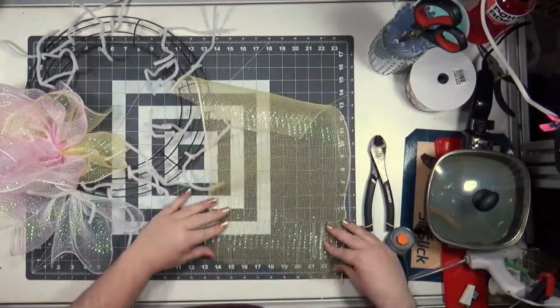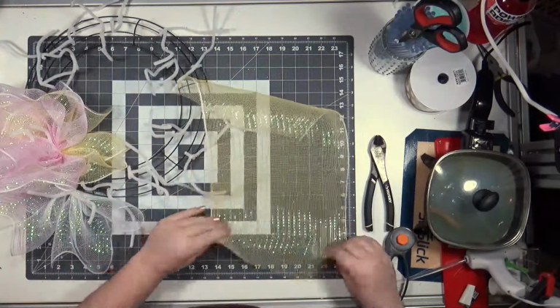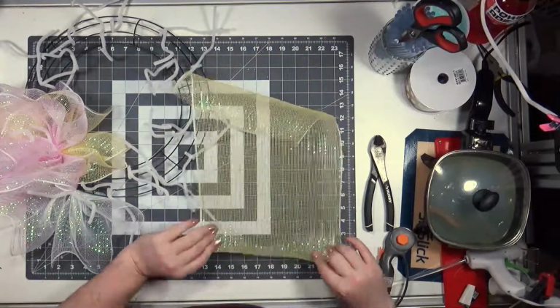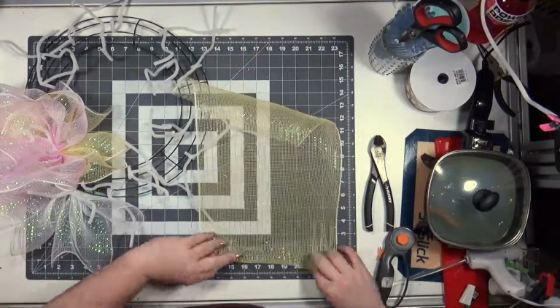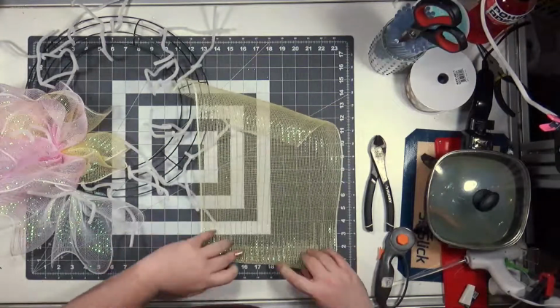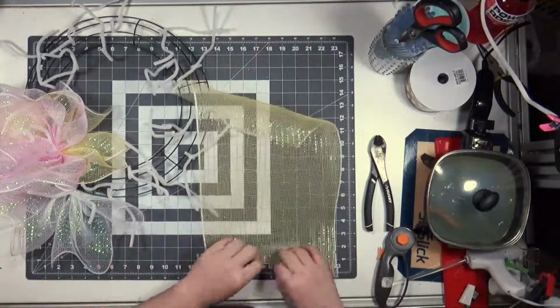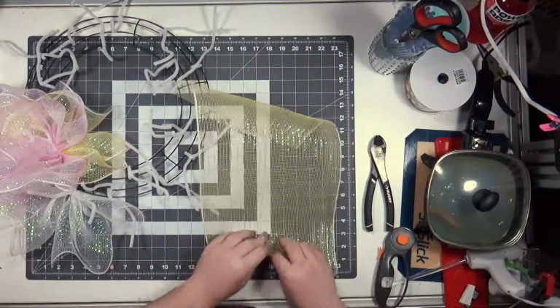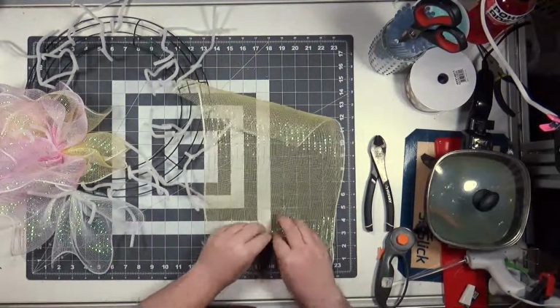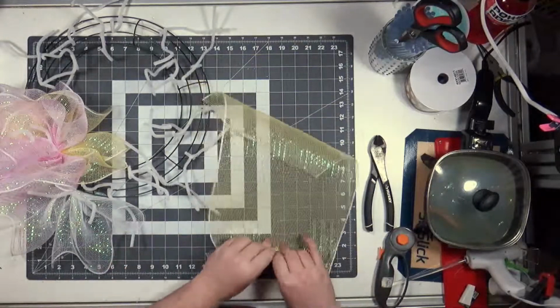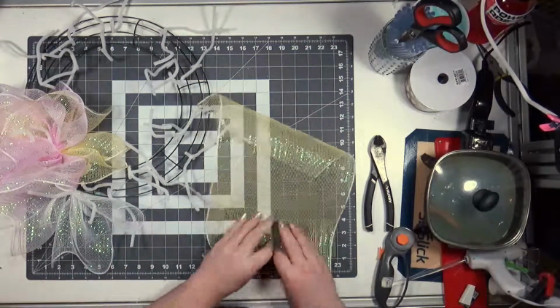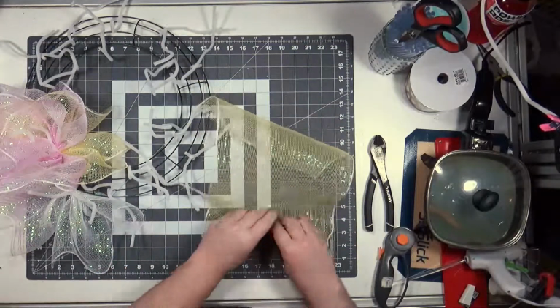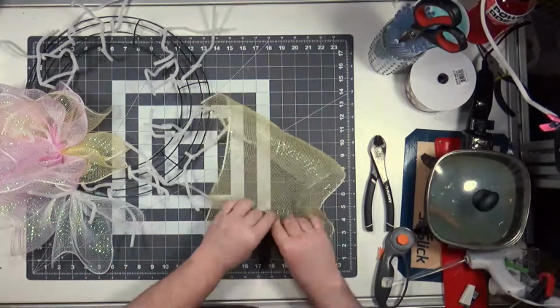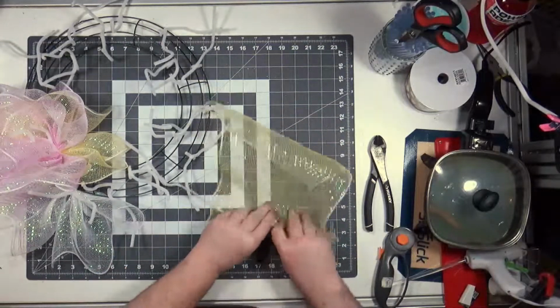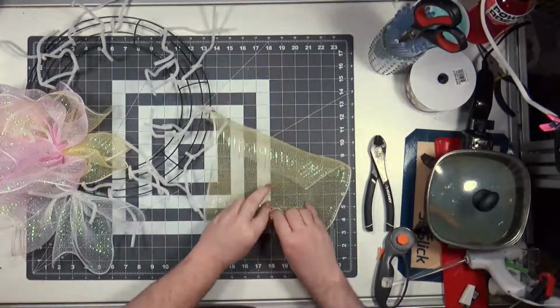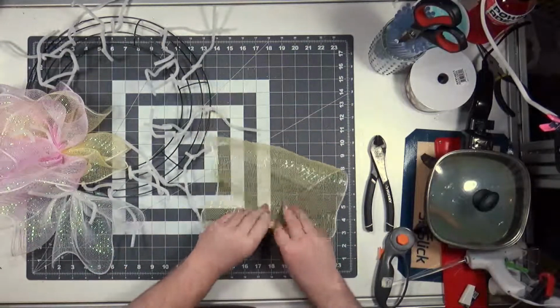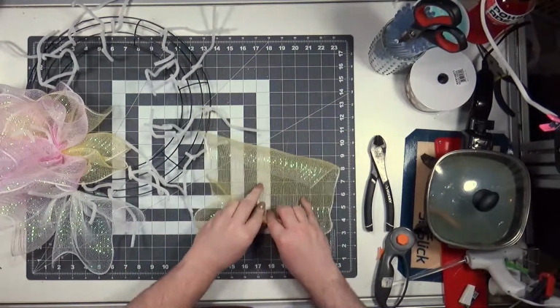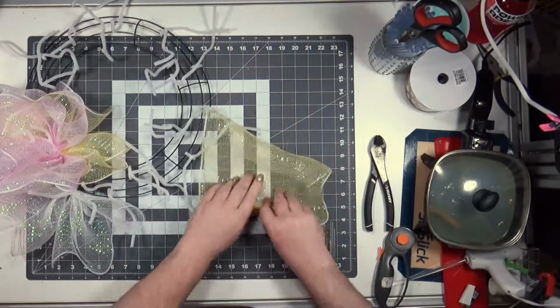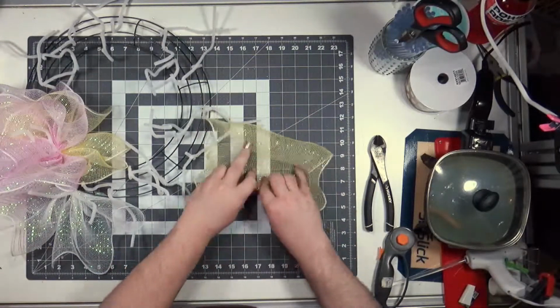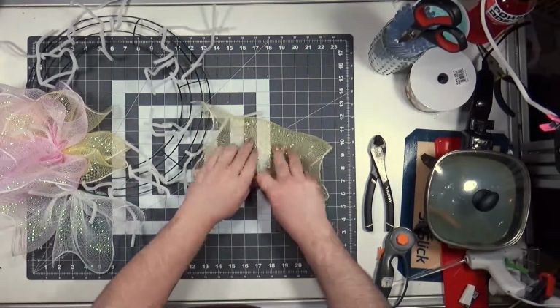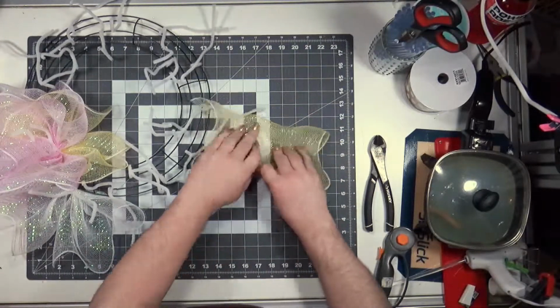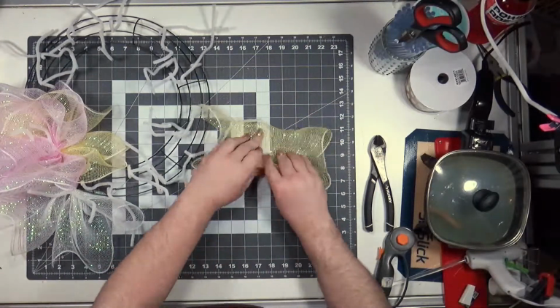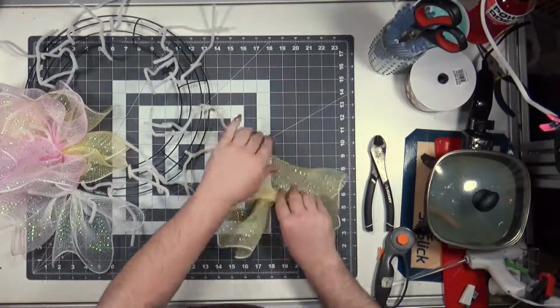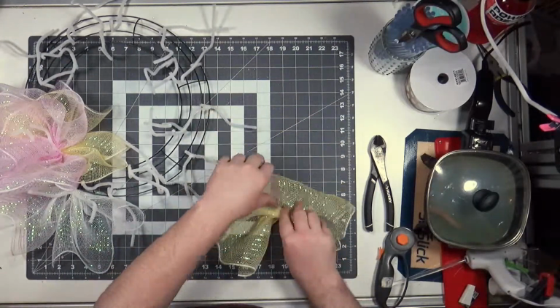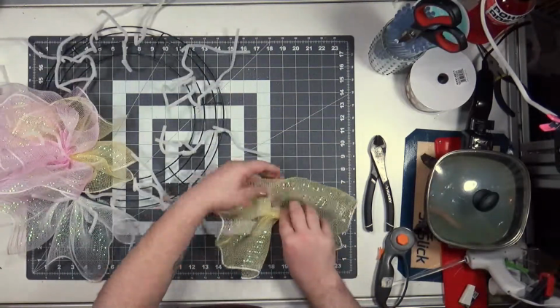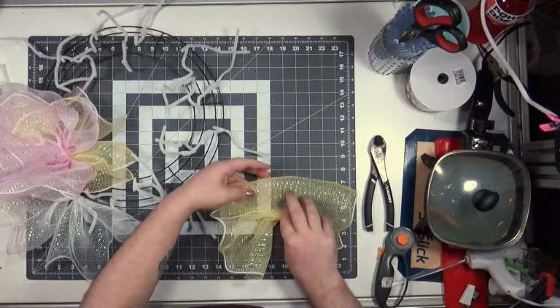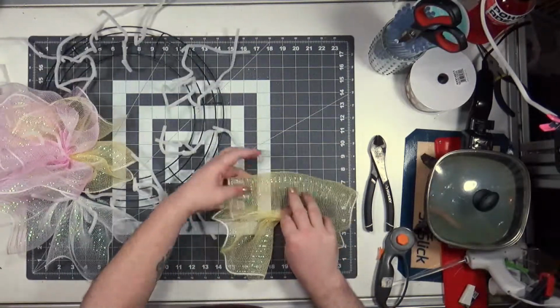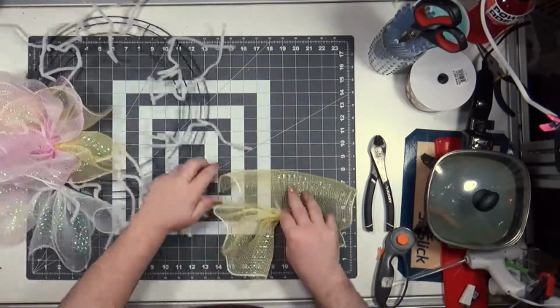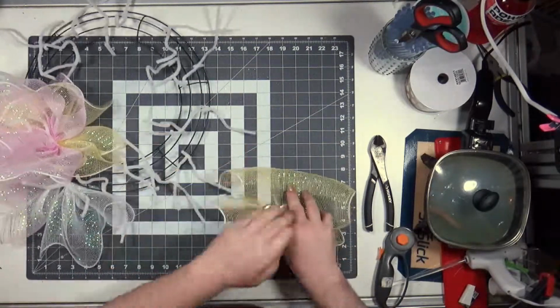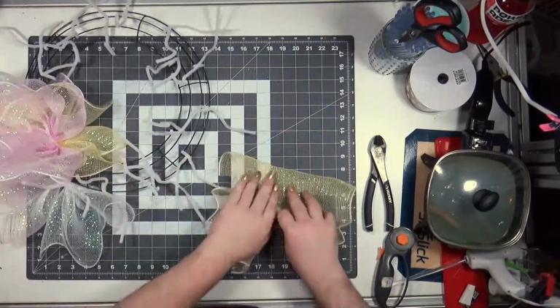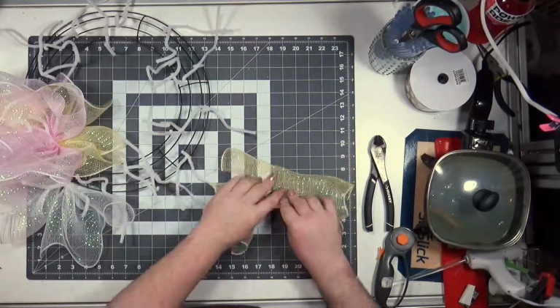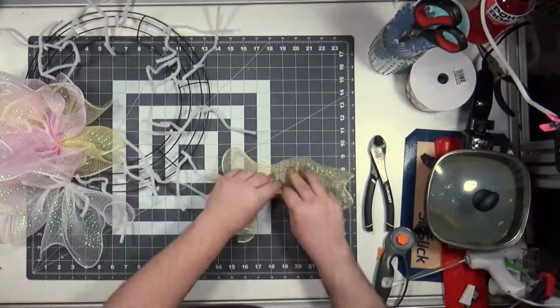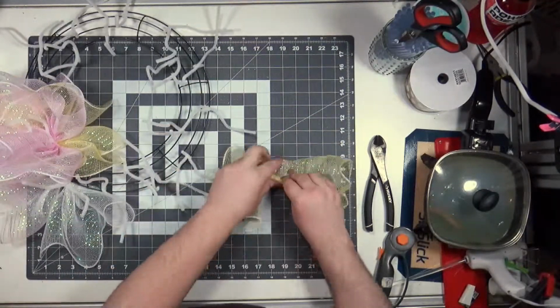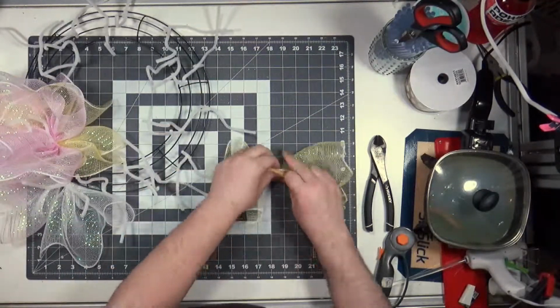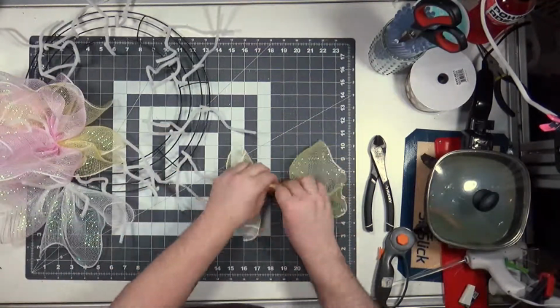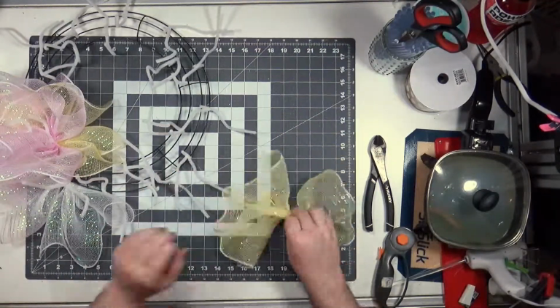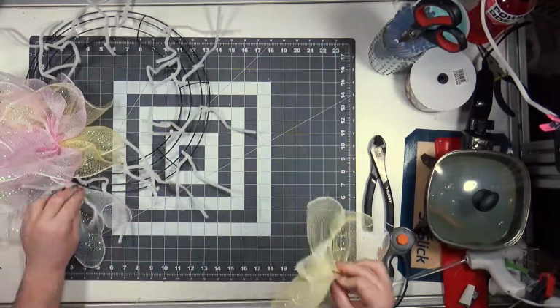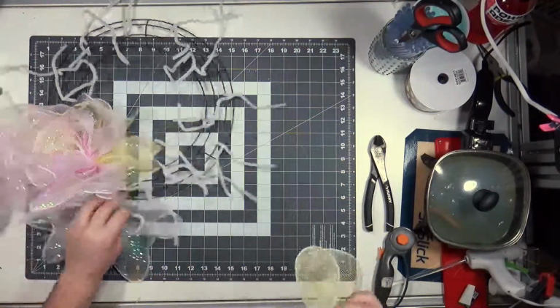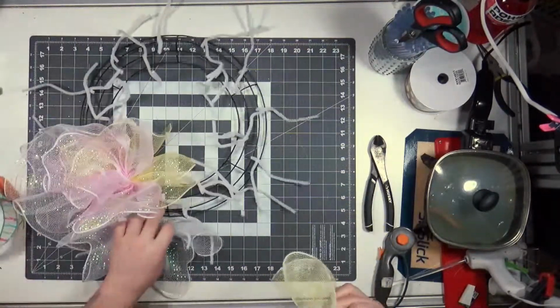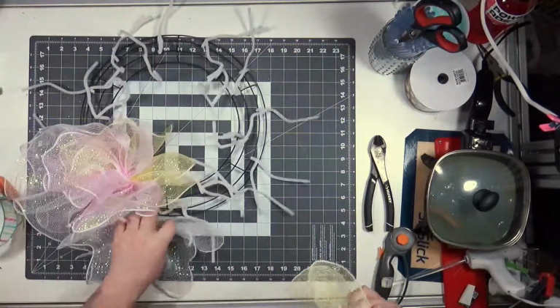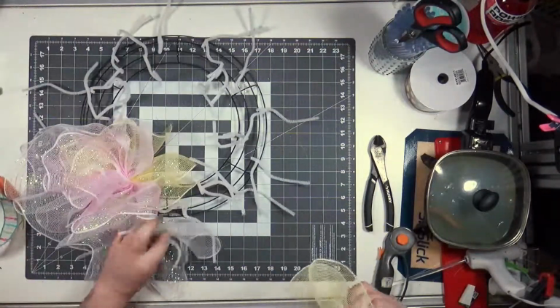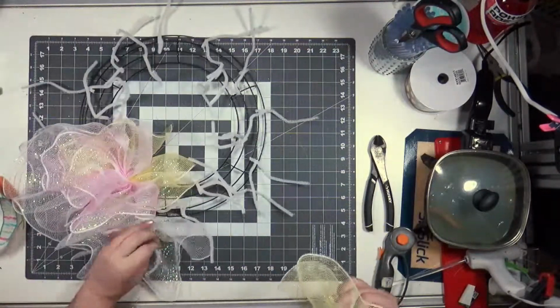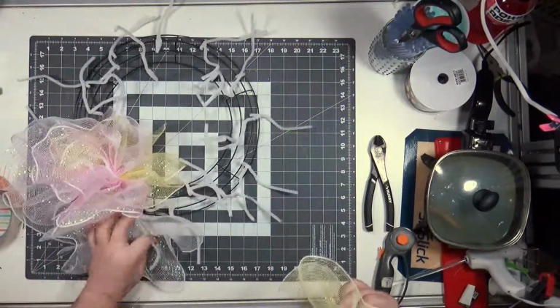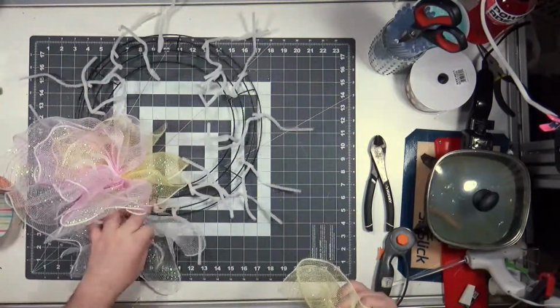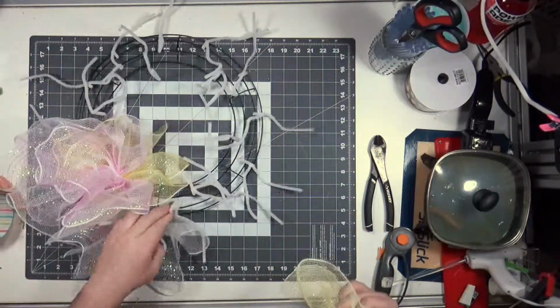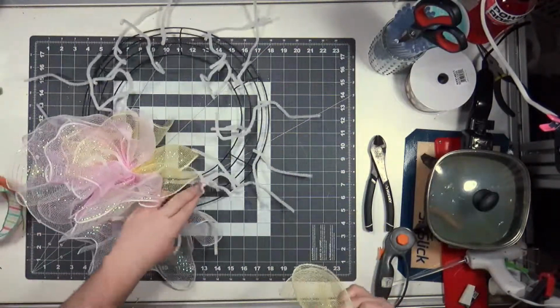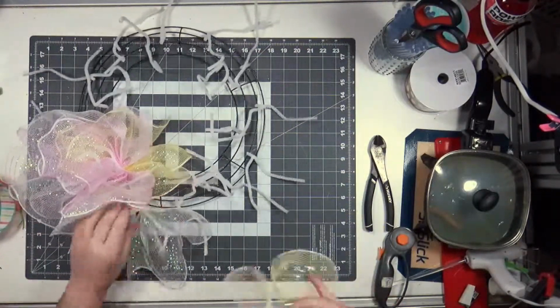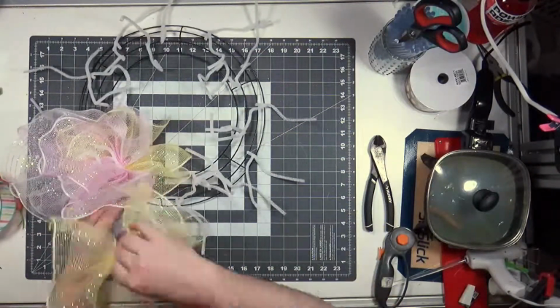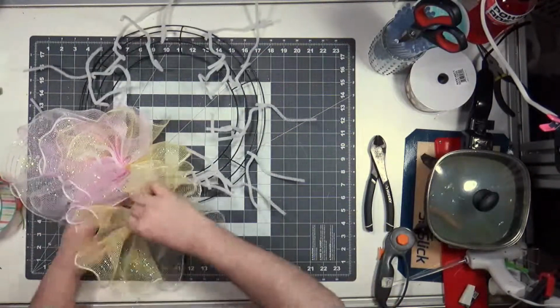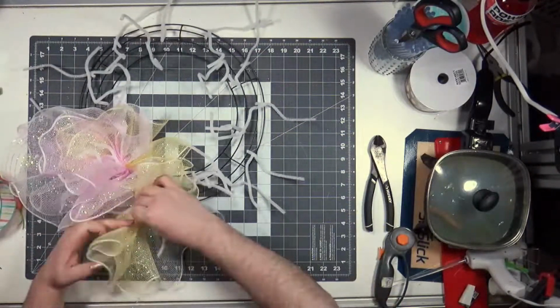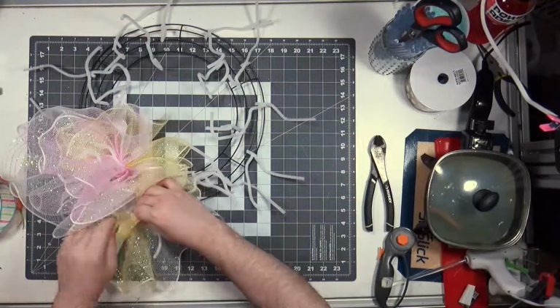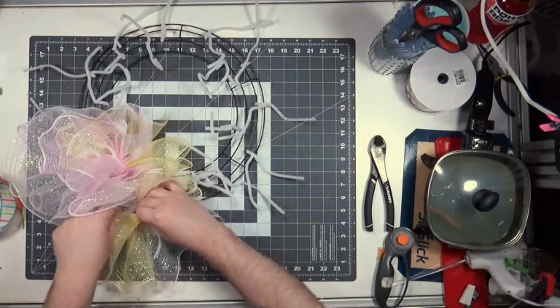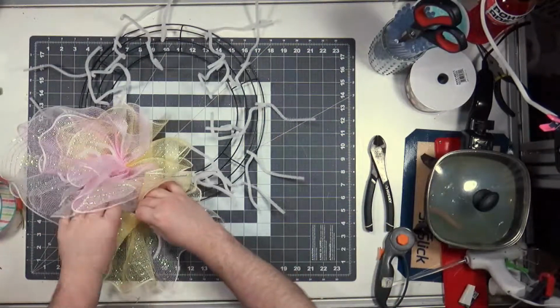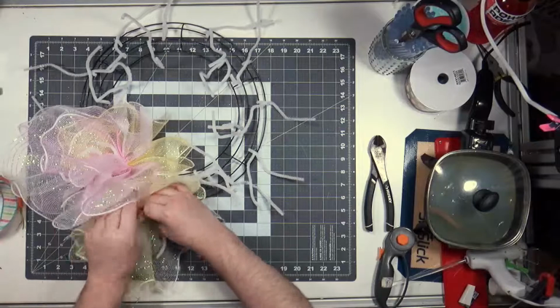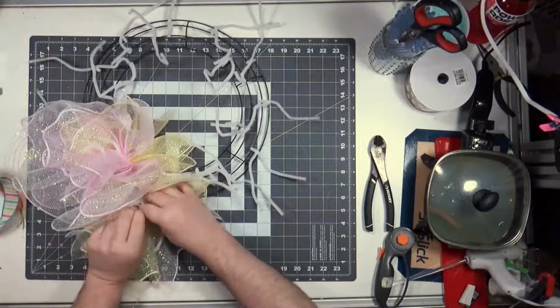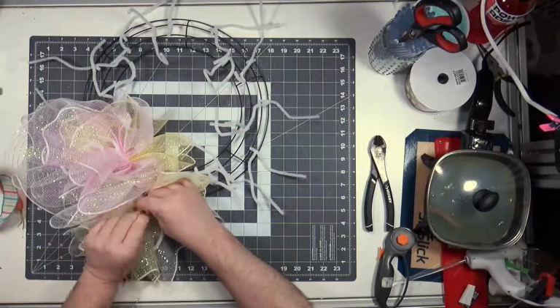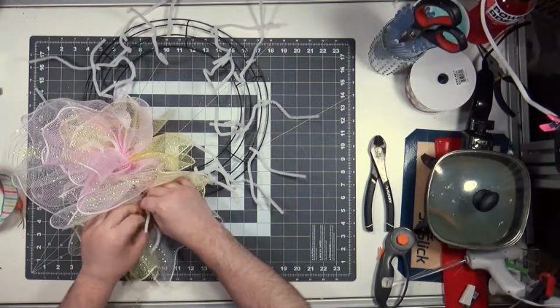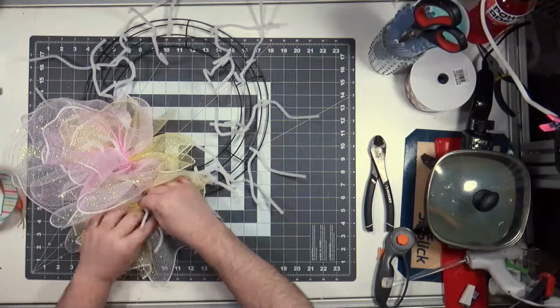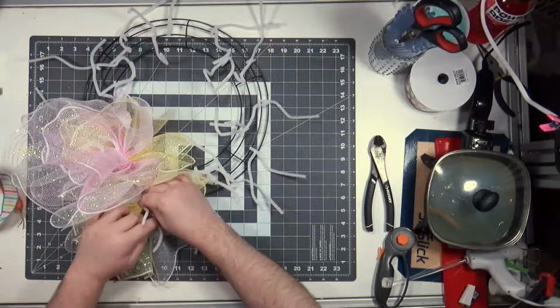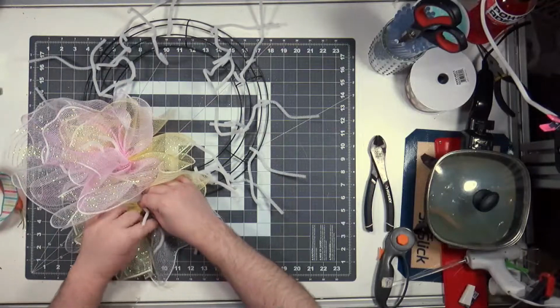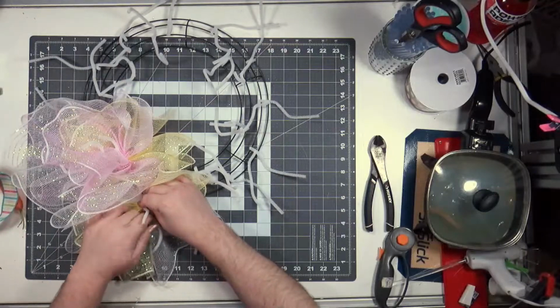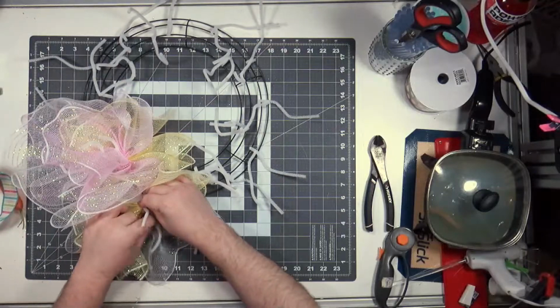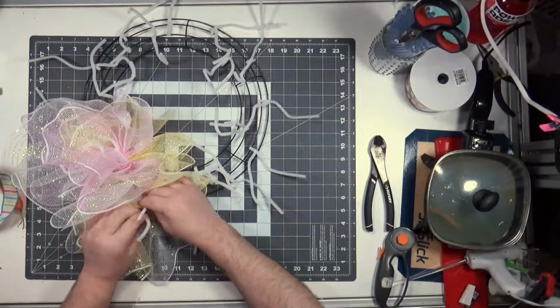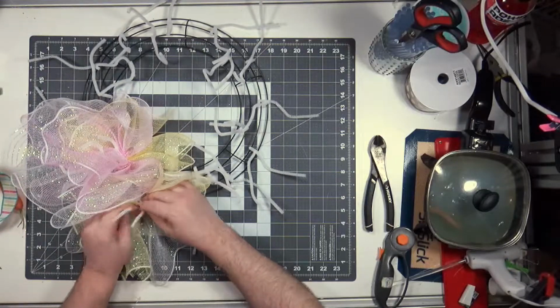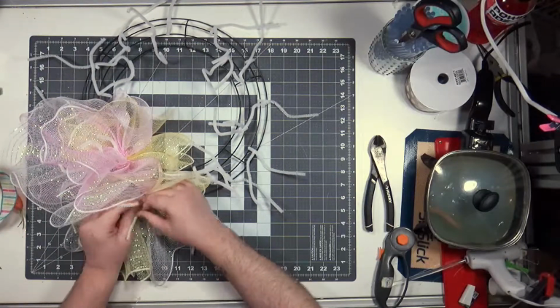I just did pink, white, yellow — followed that pattern all the way through until the wreath was done.